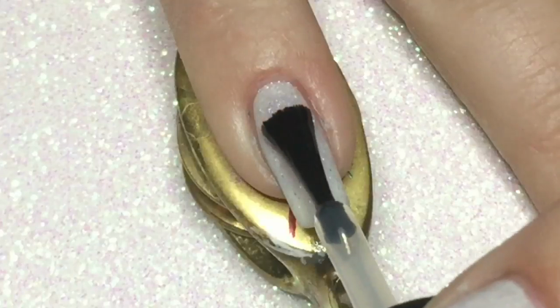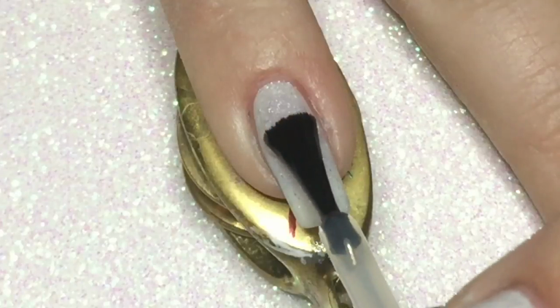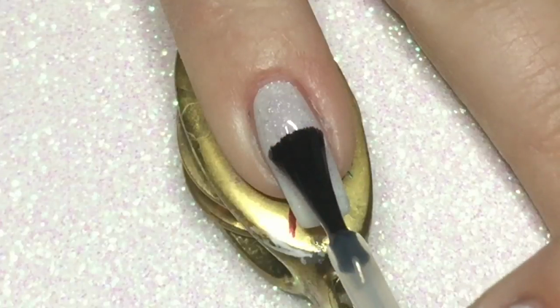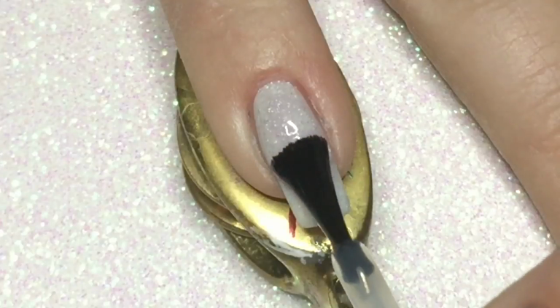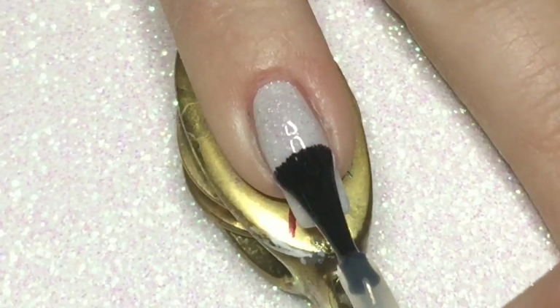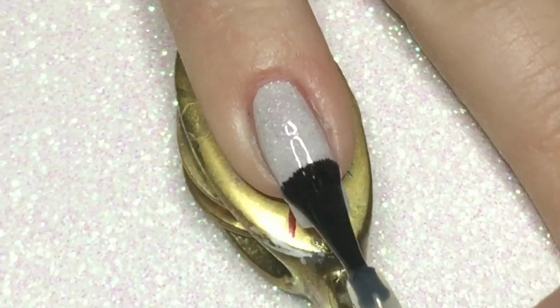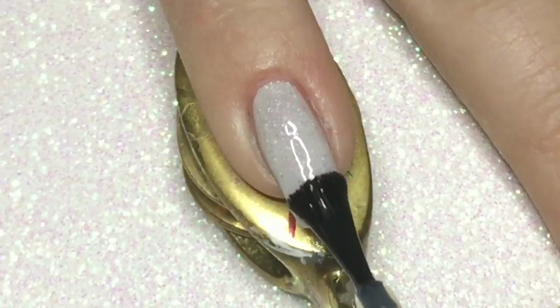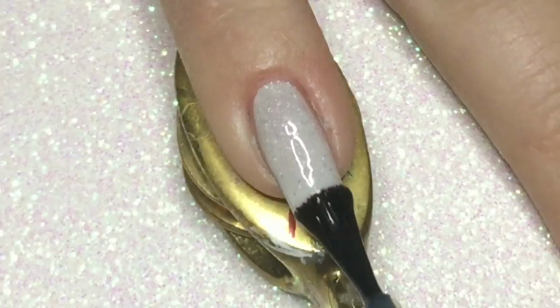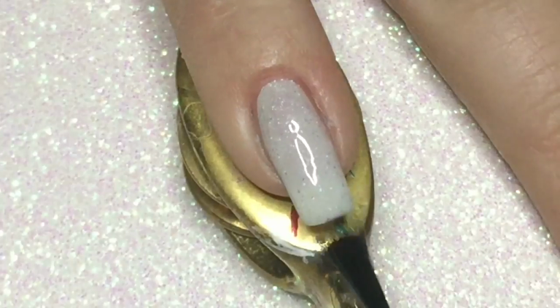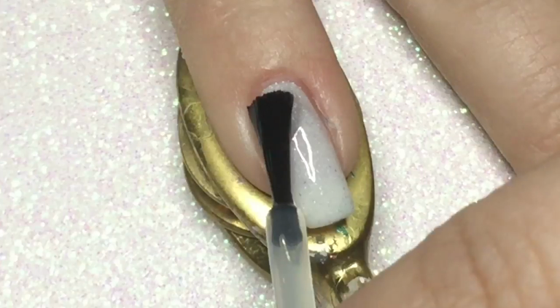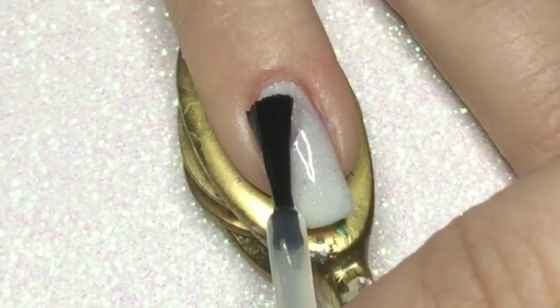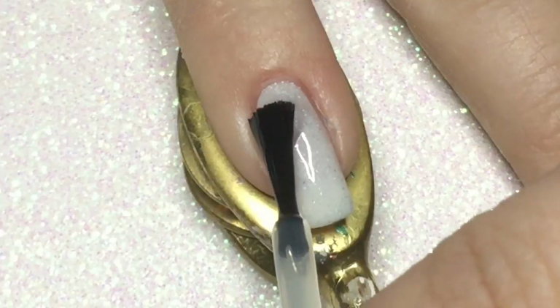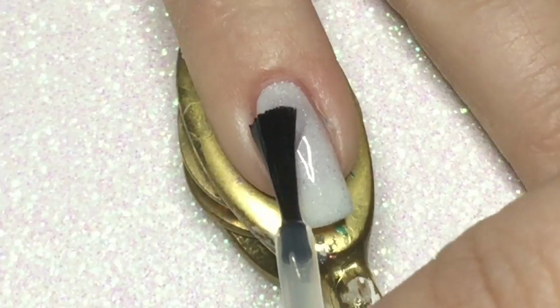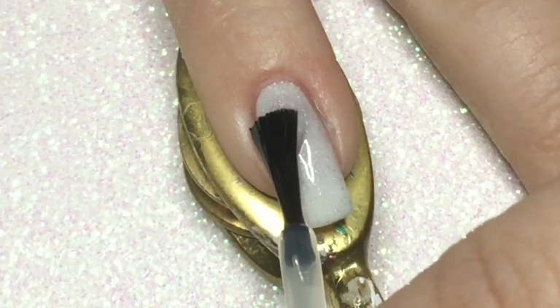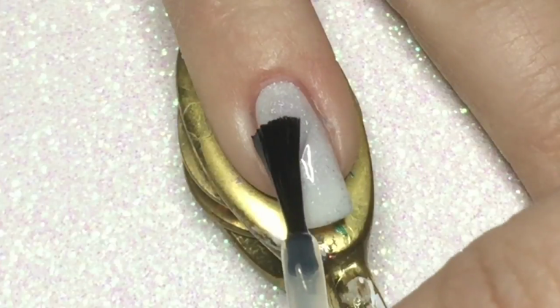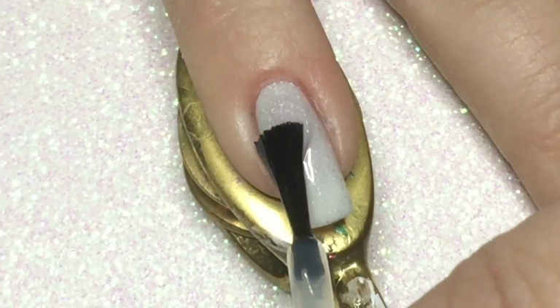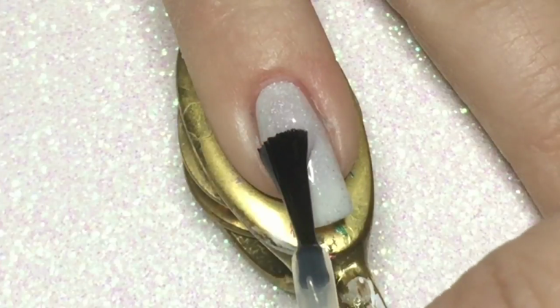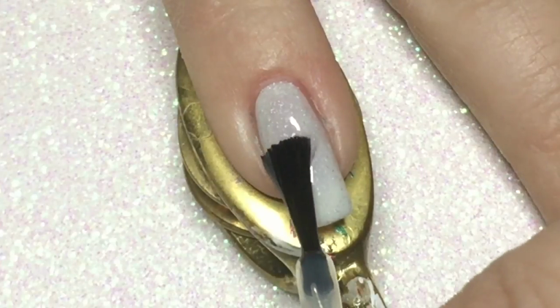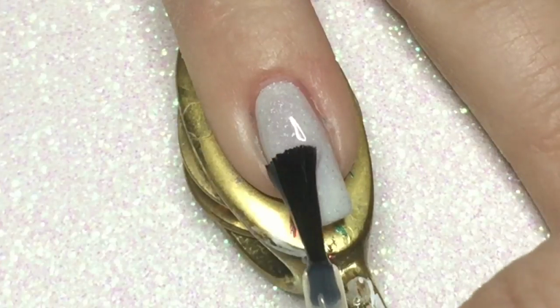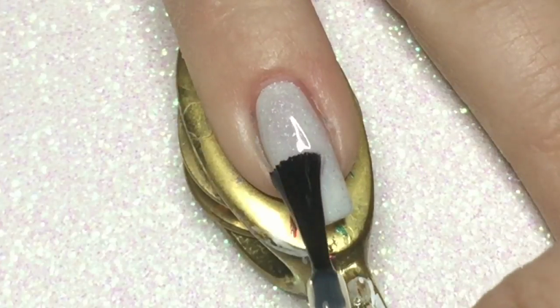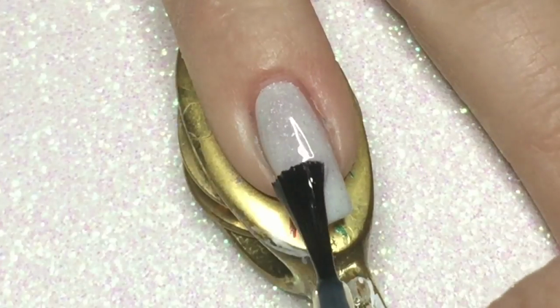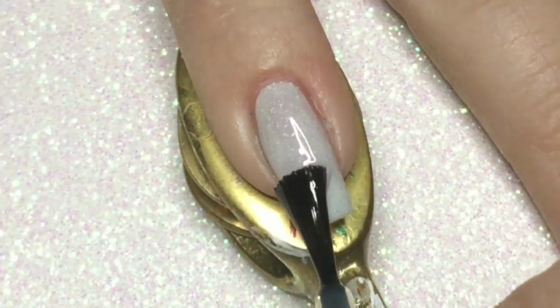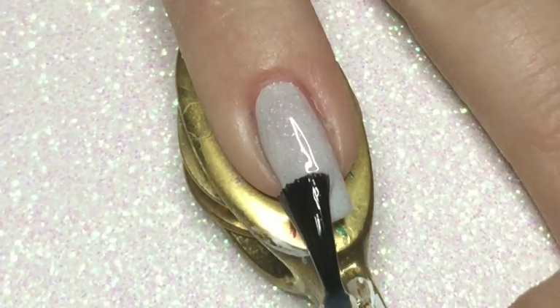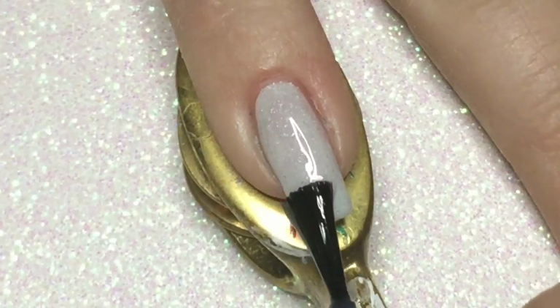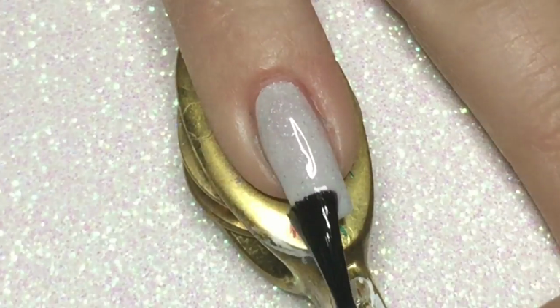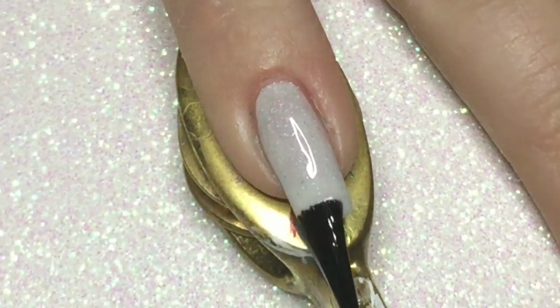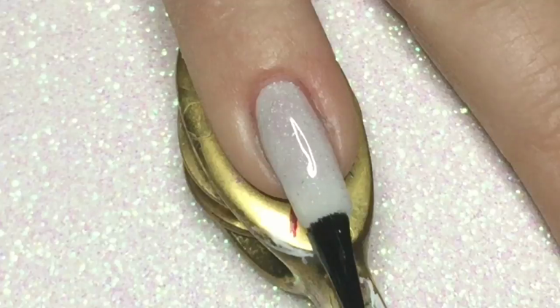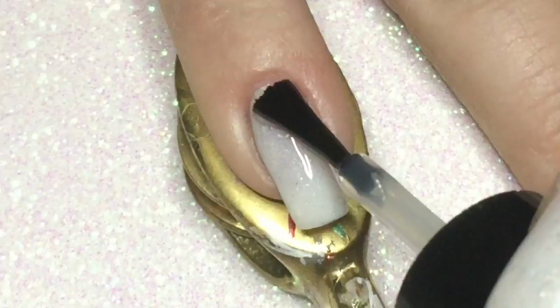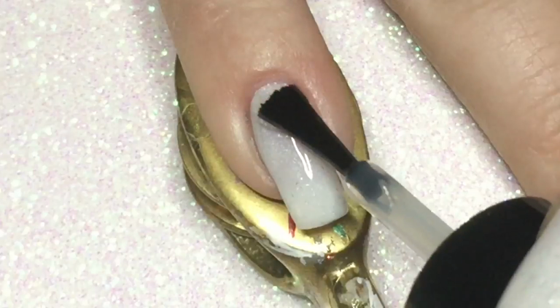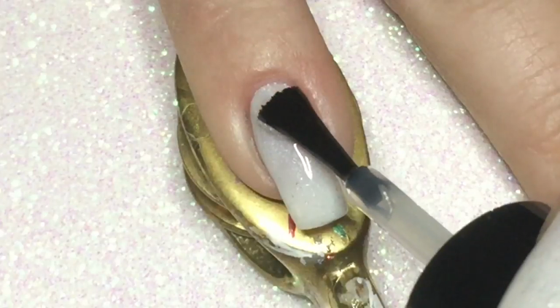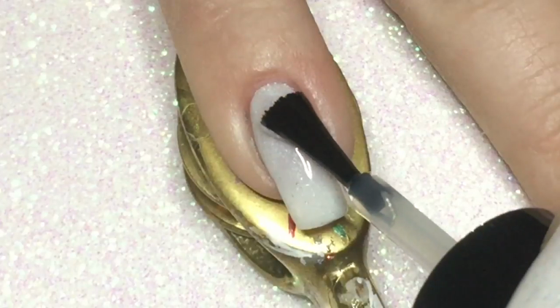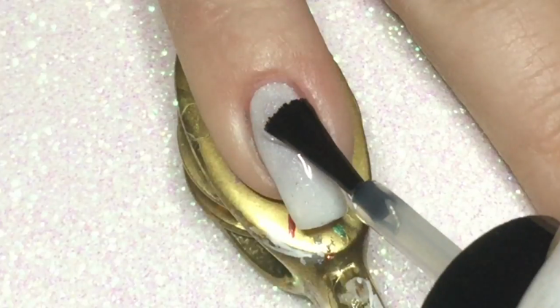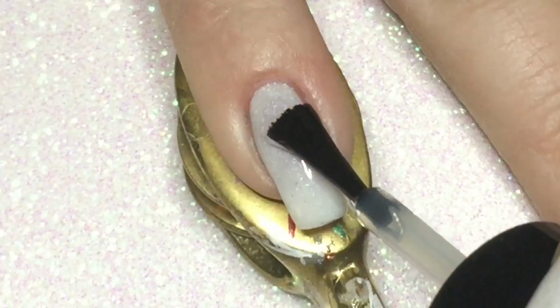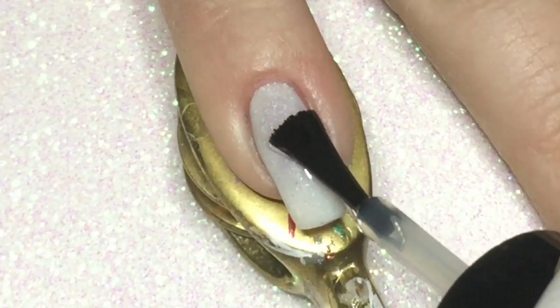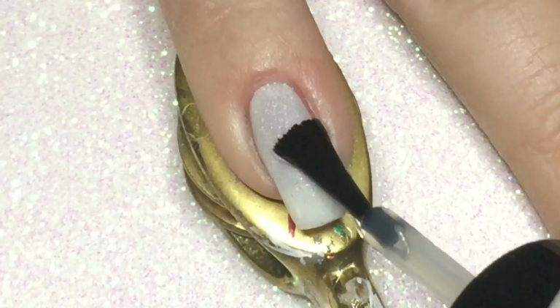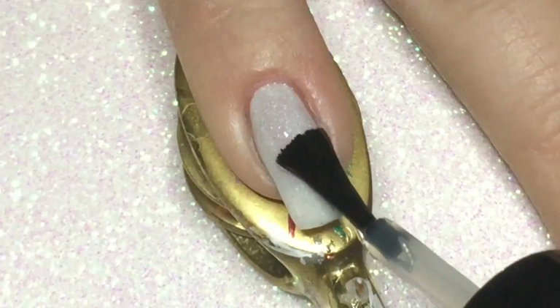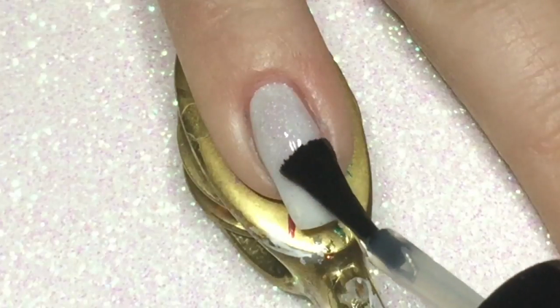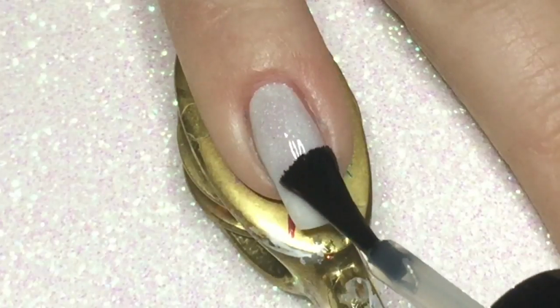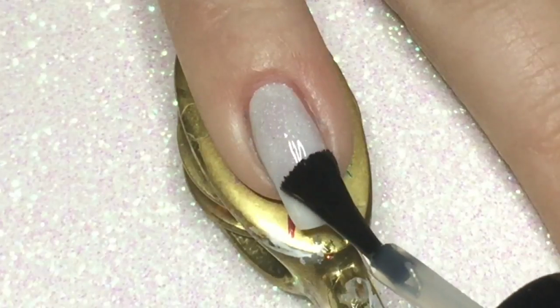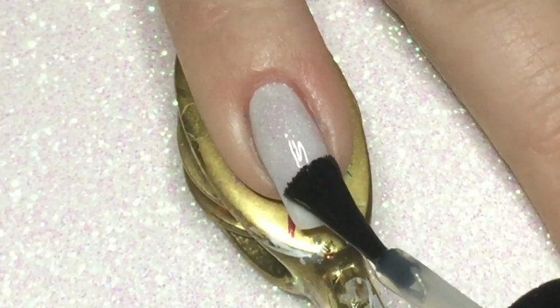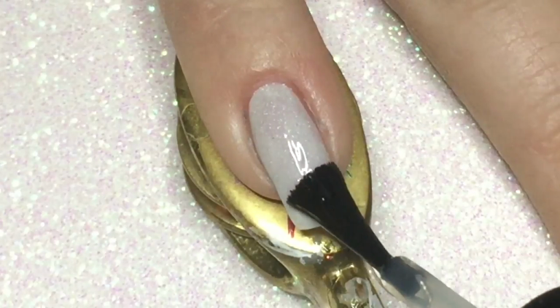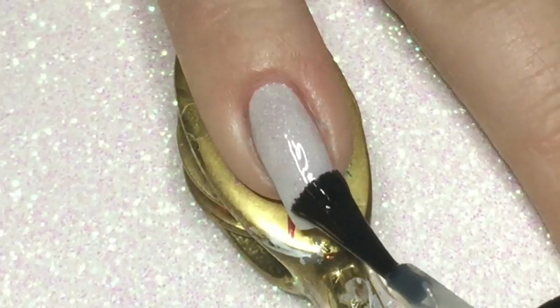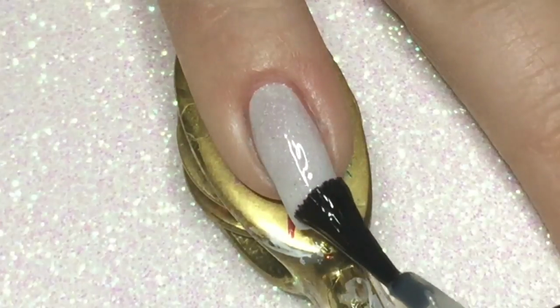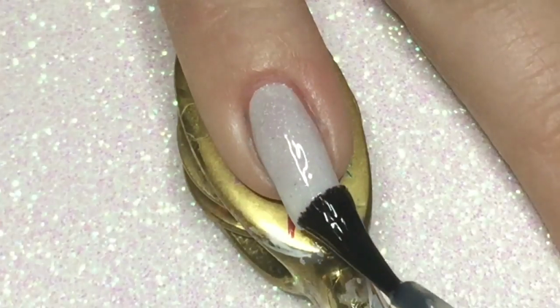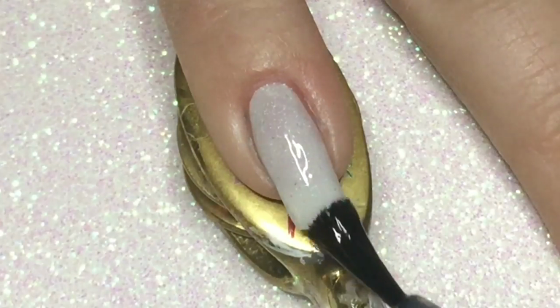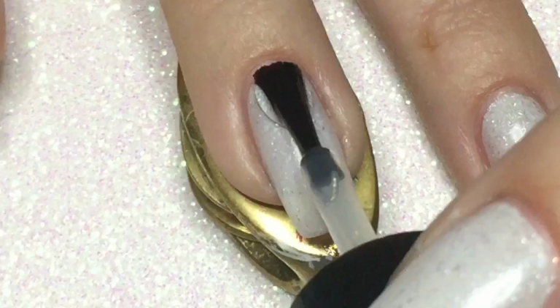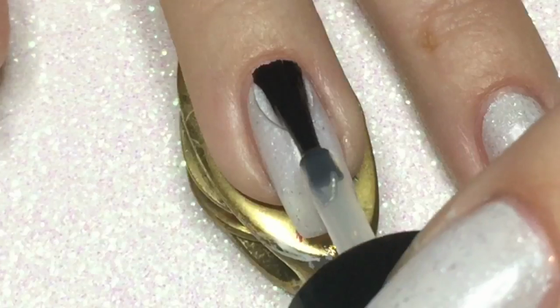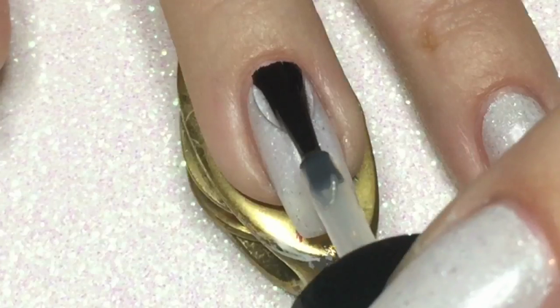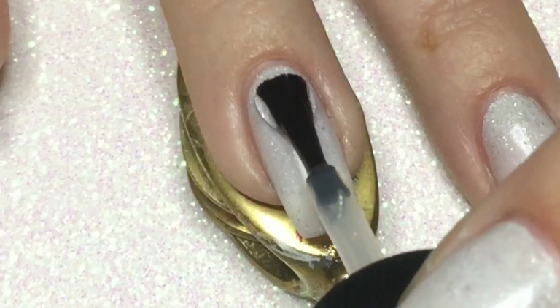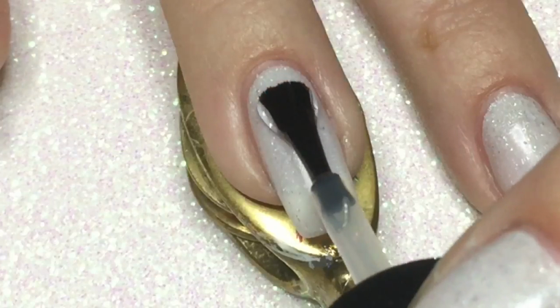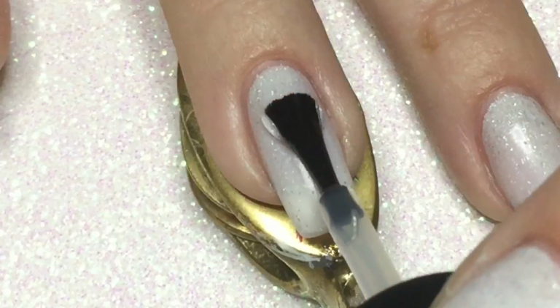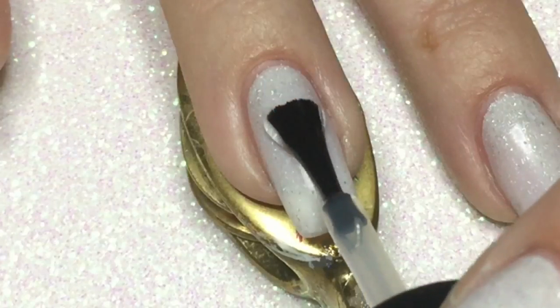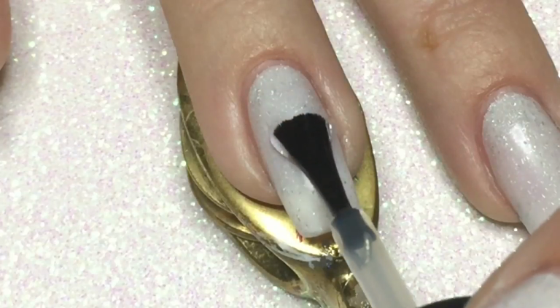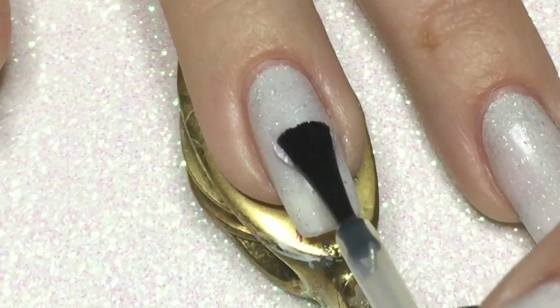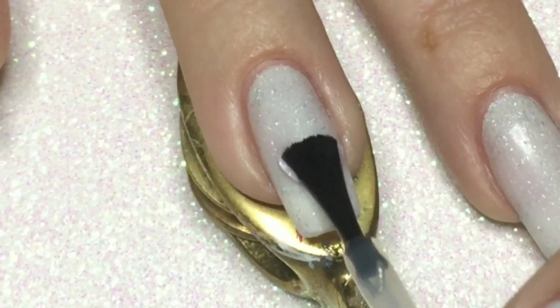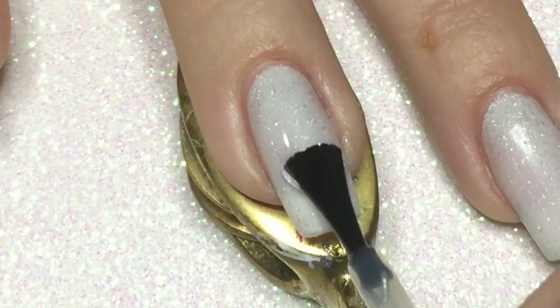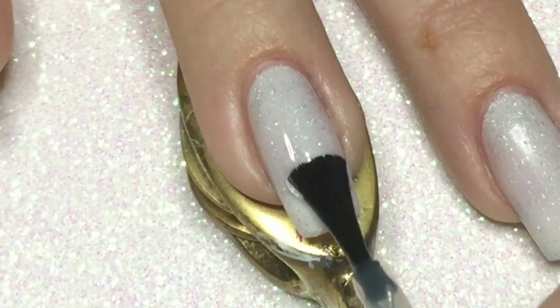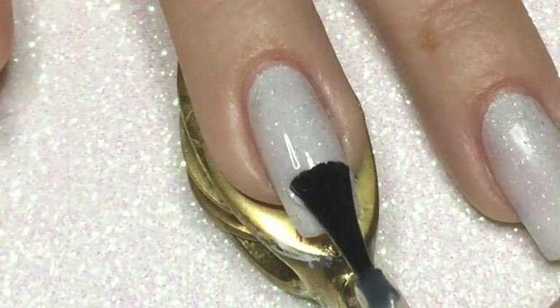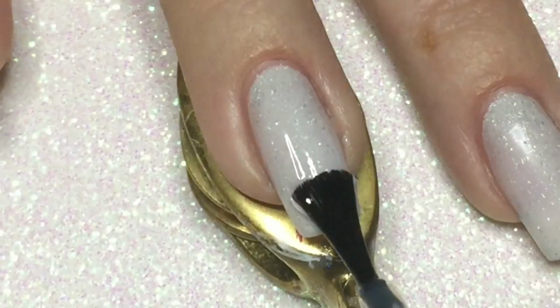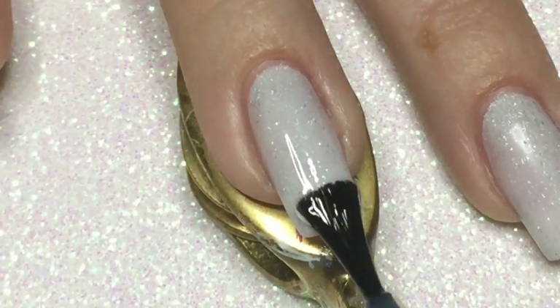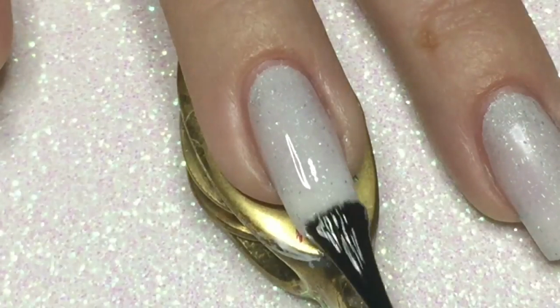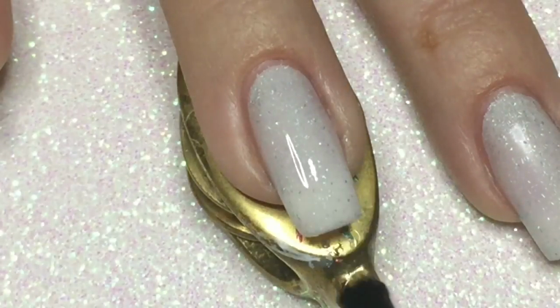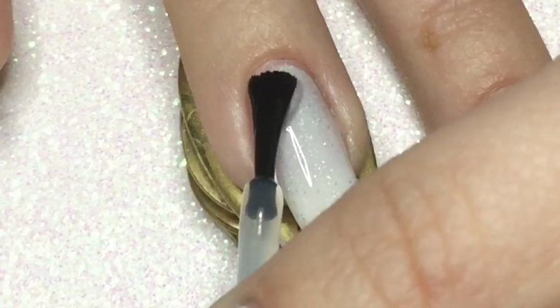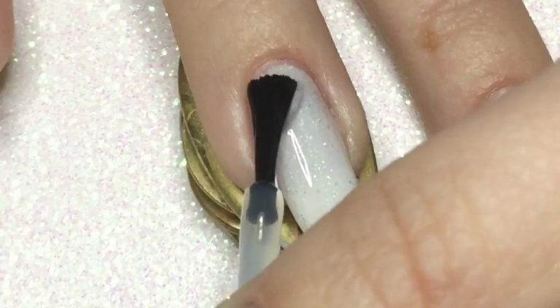Because I will be using nail vinyls in the next step, I am applying a coat of Seche Vite, which is a quick dry topcoat.